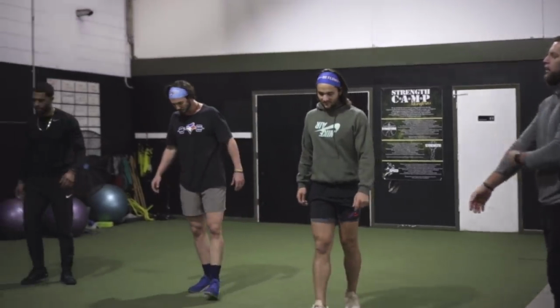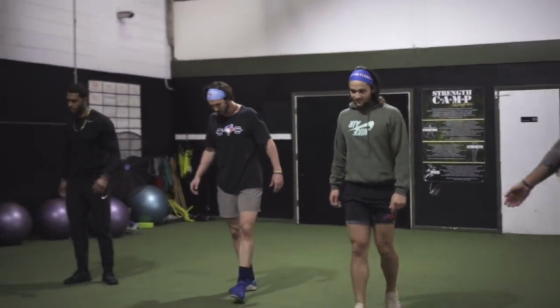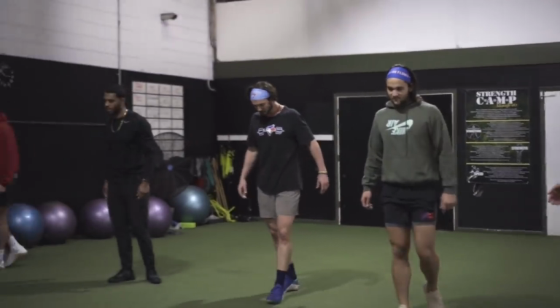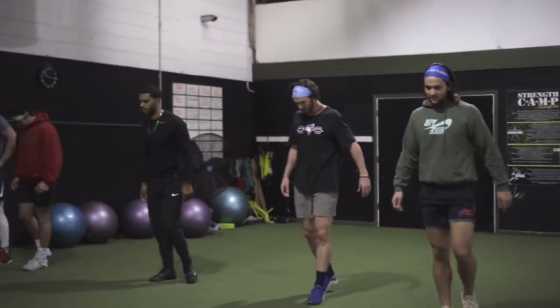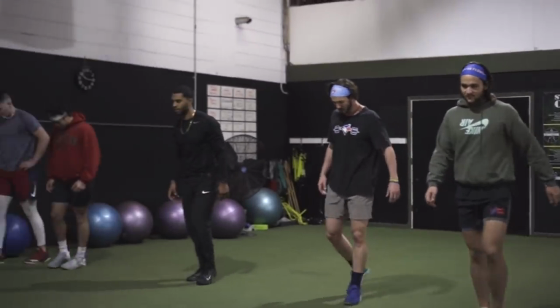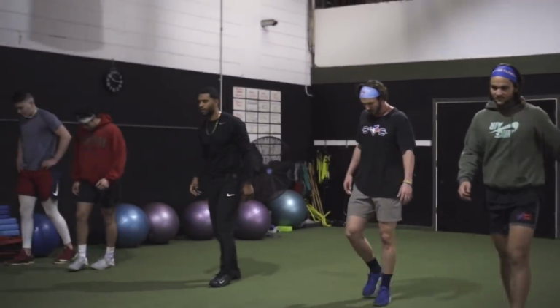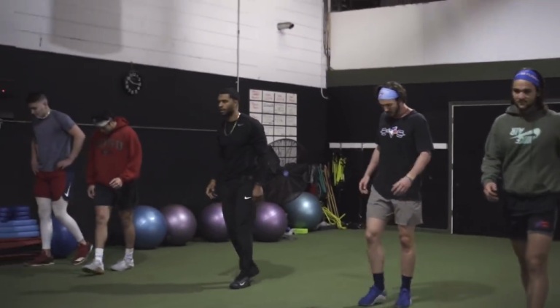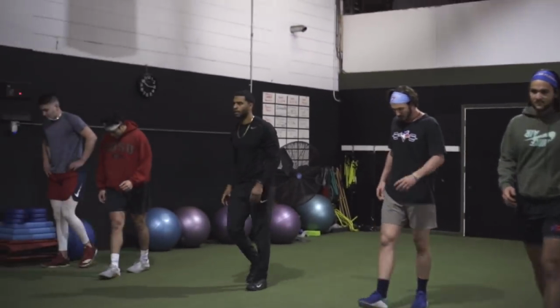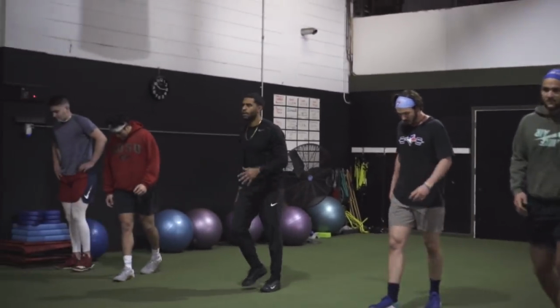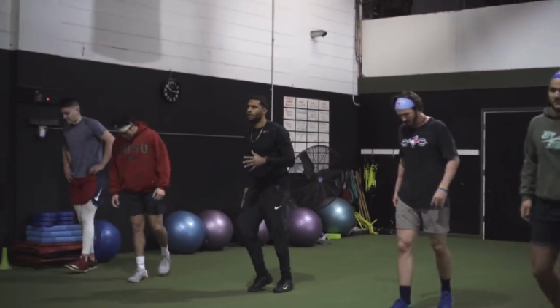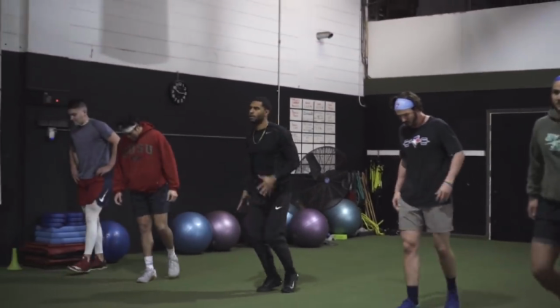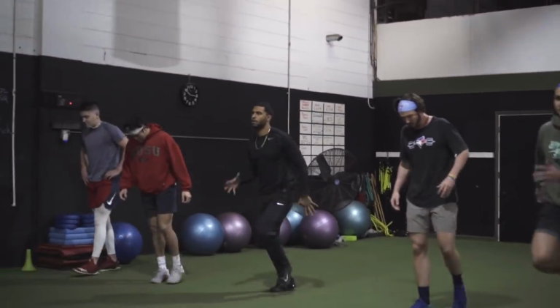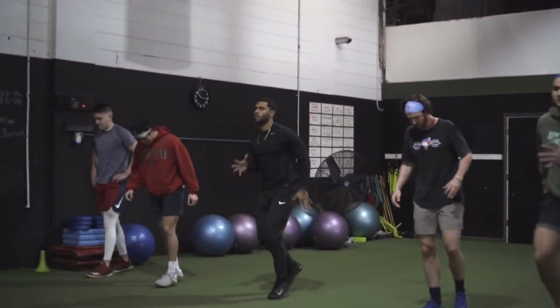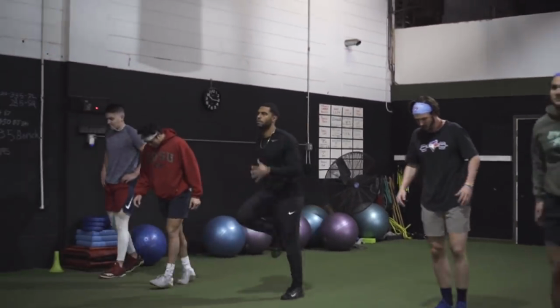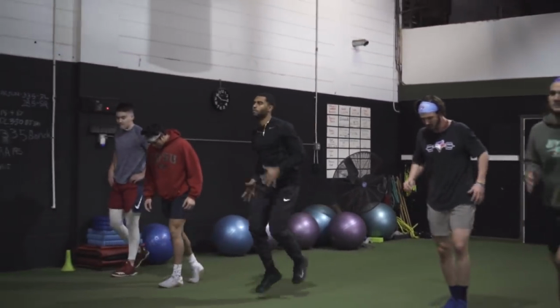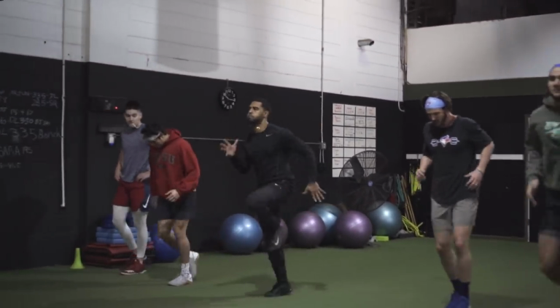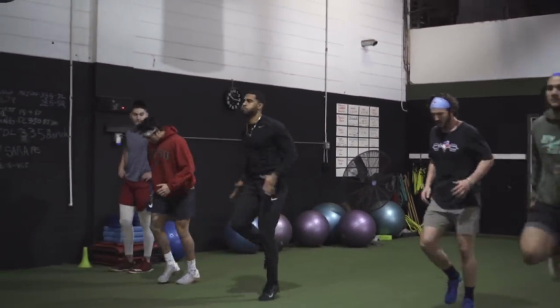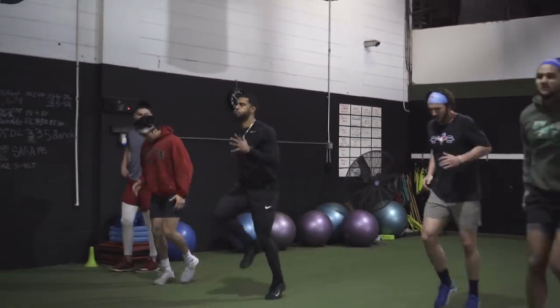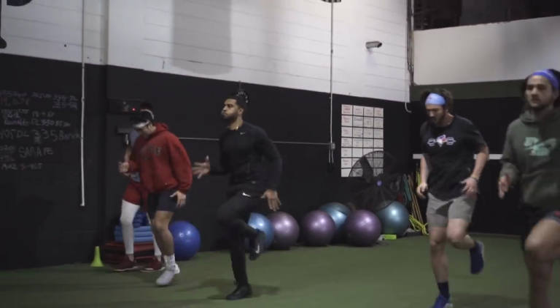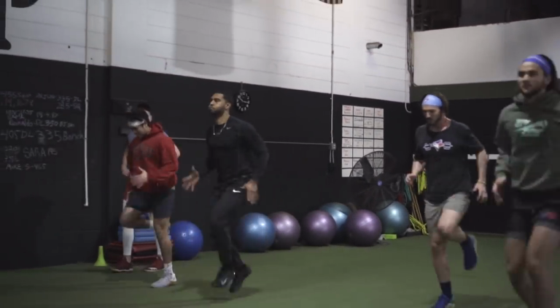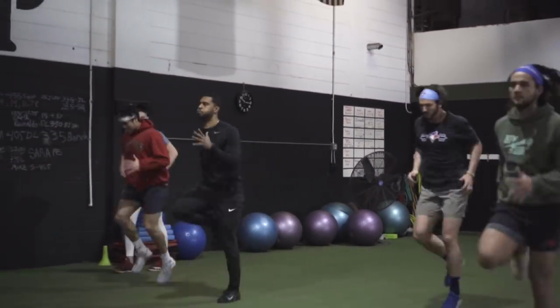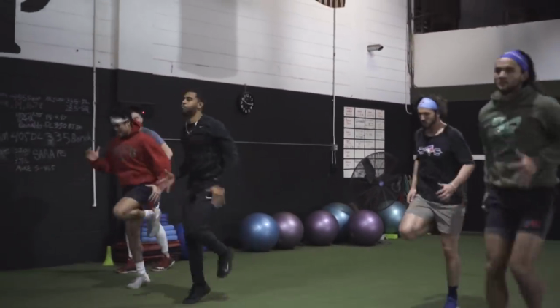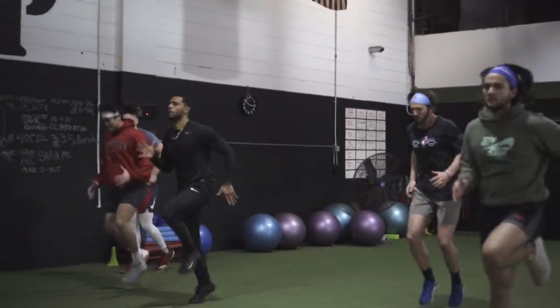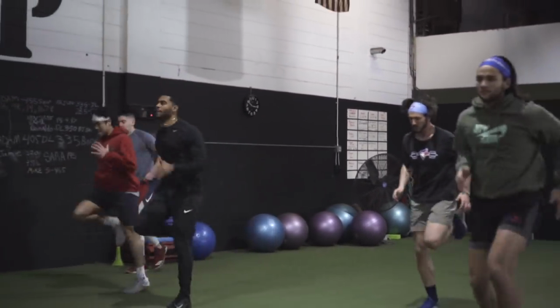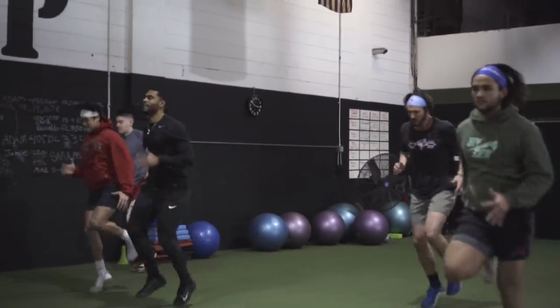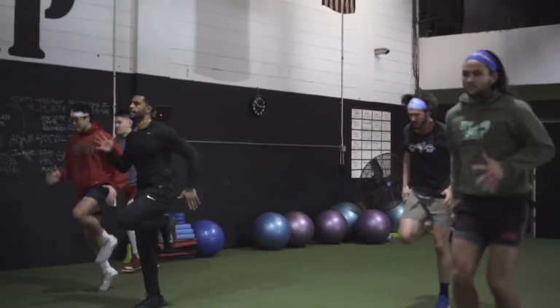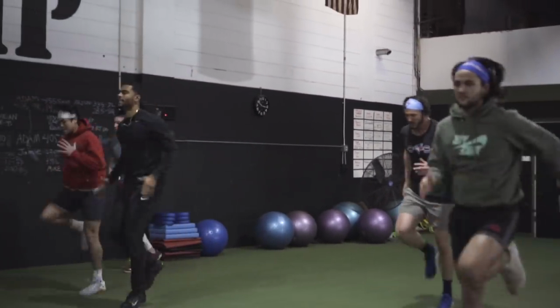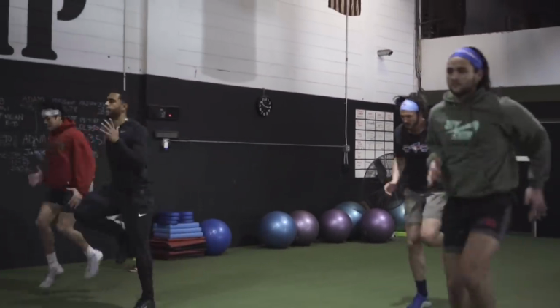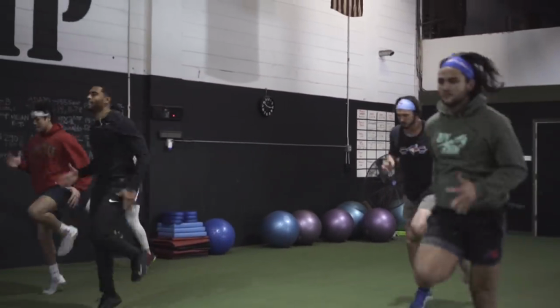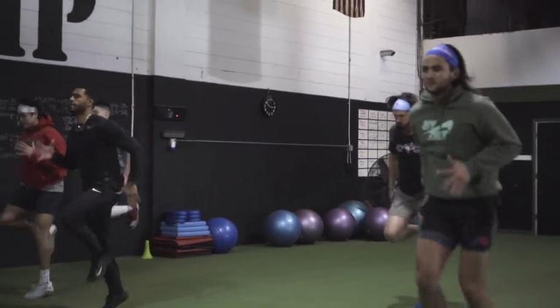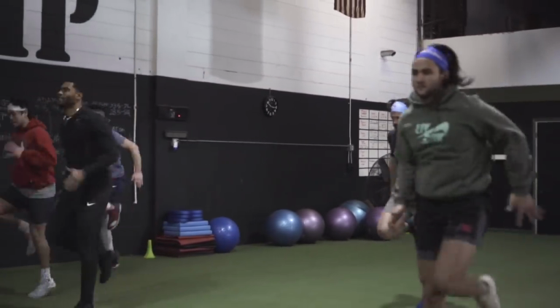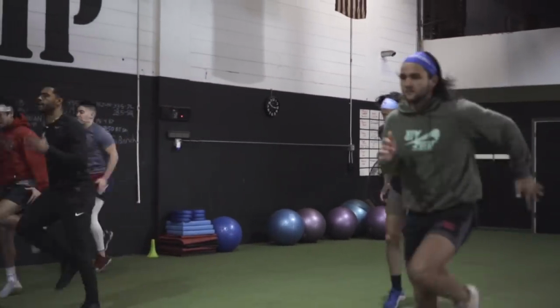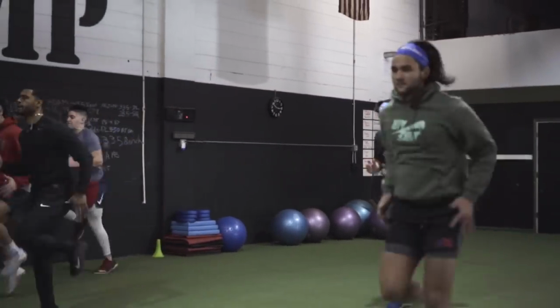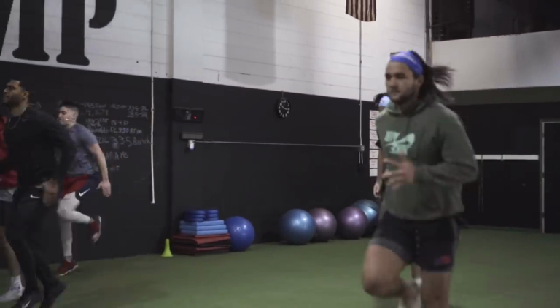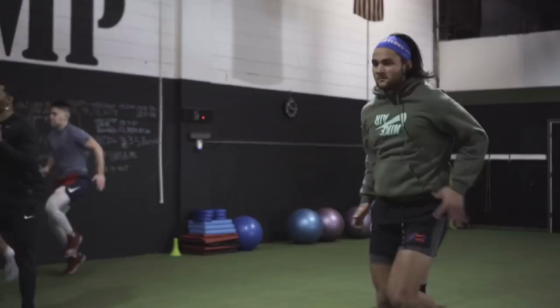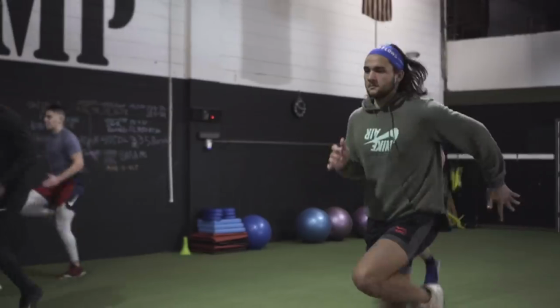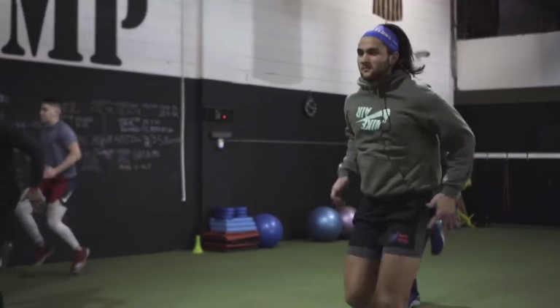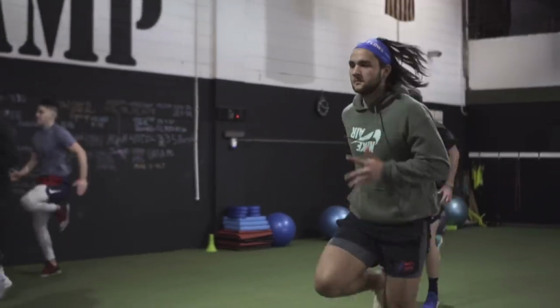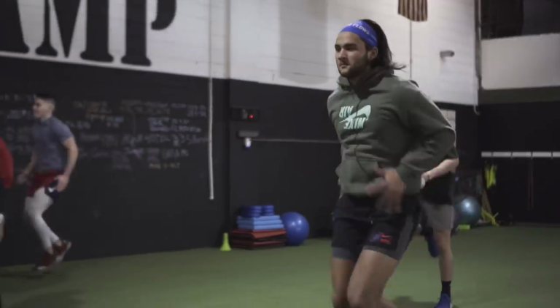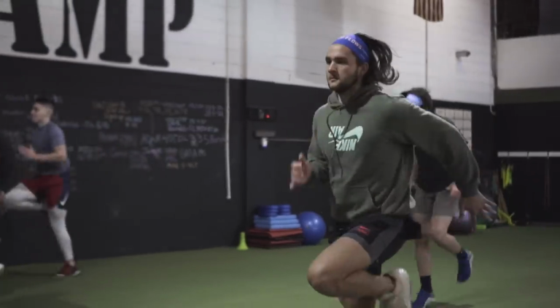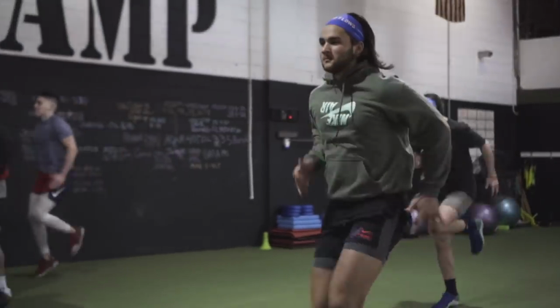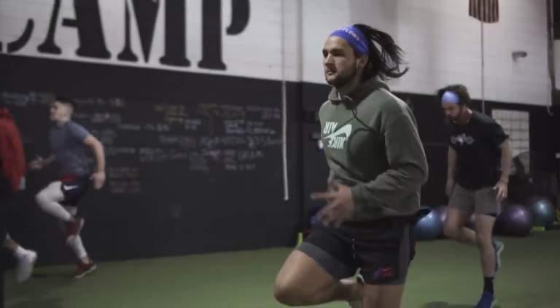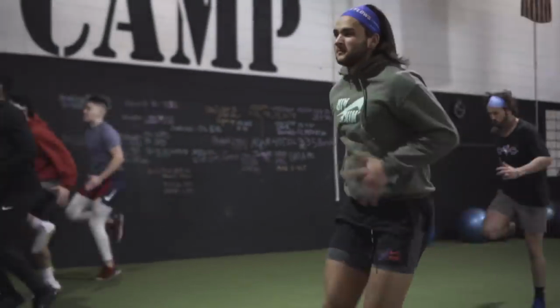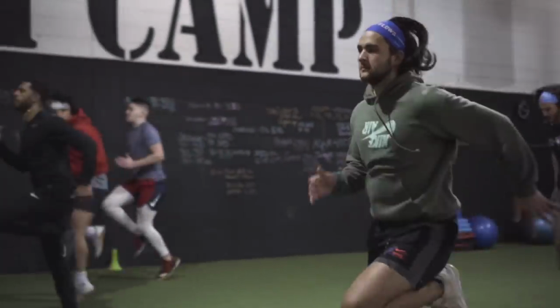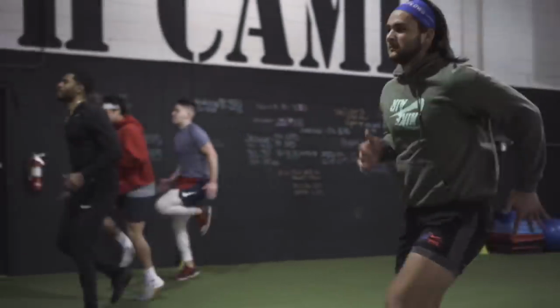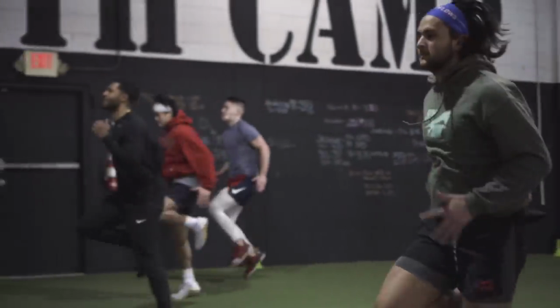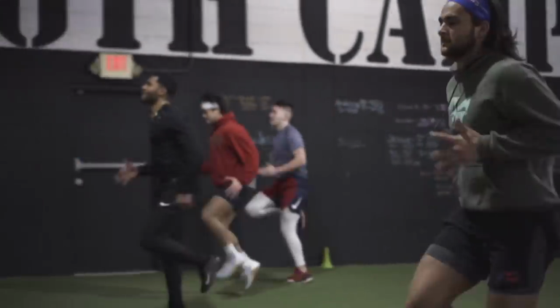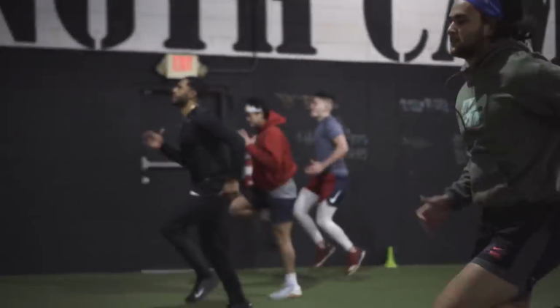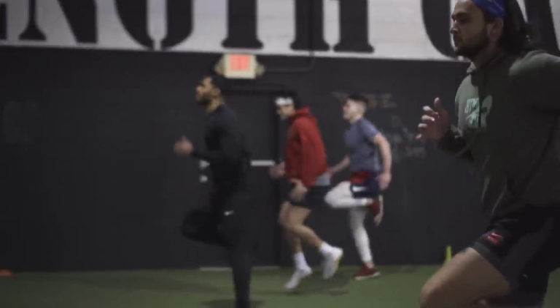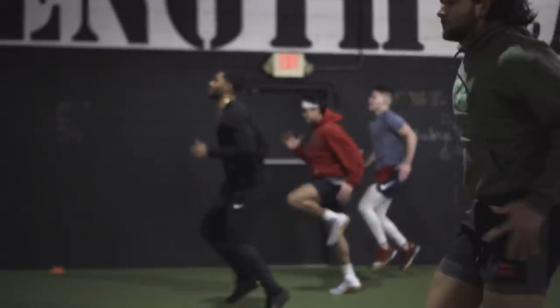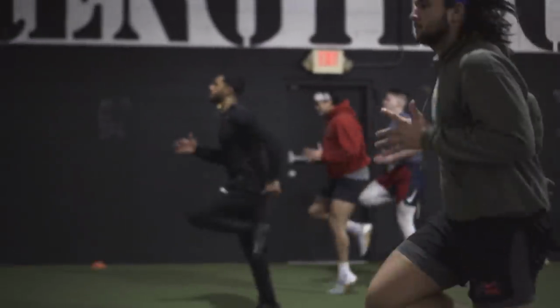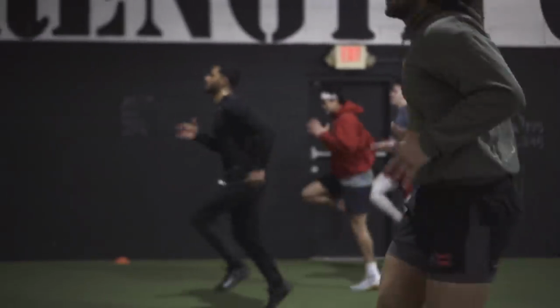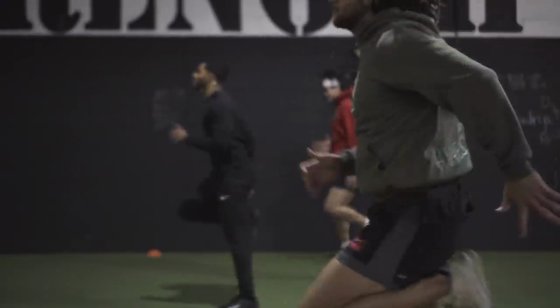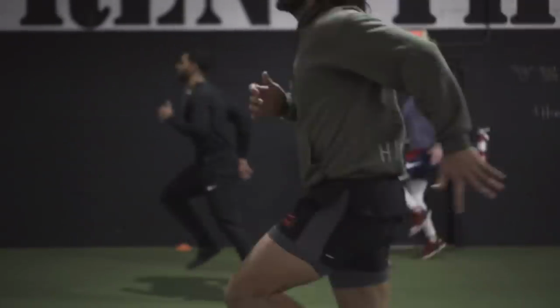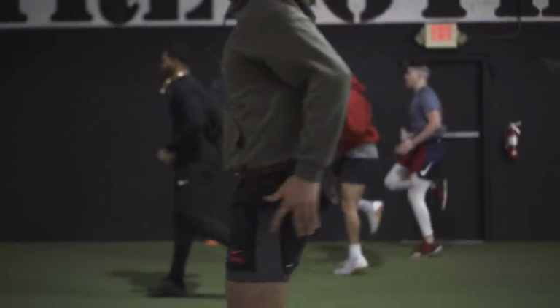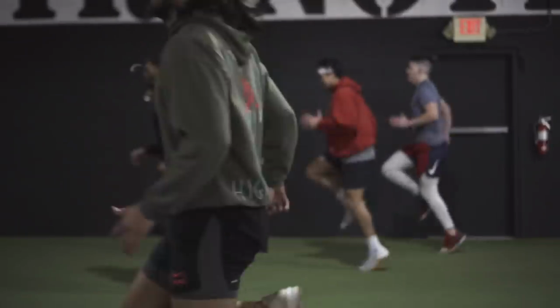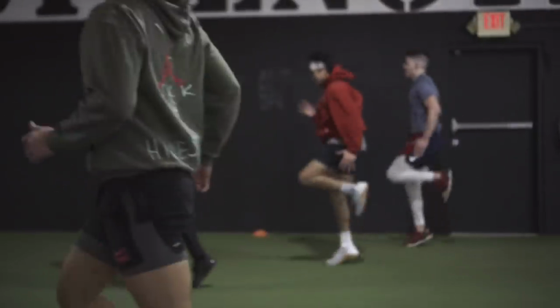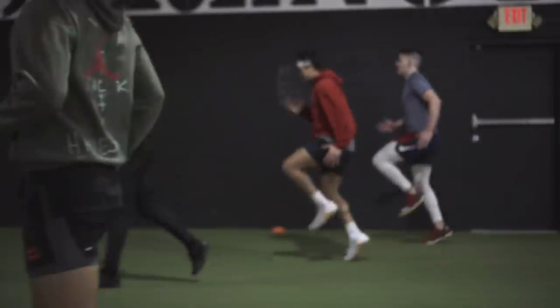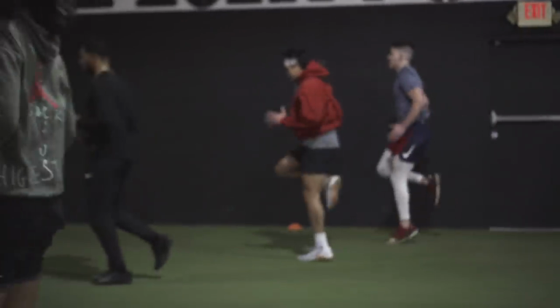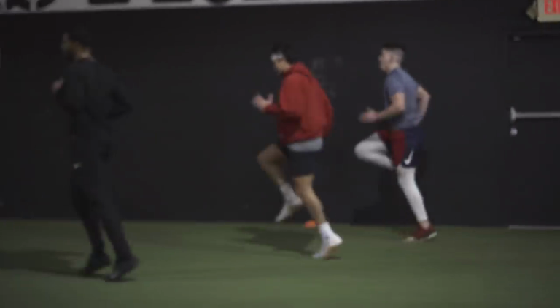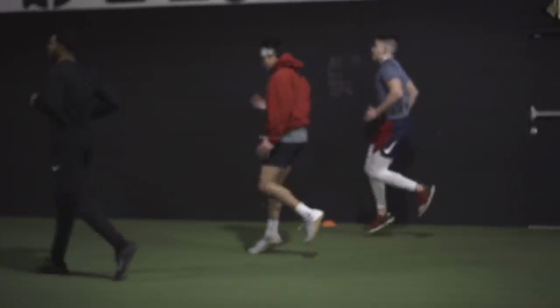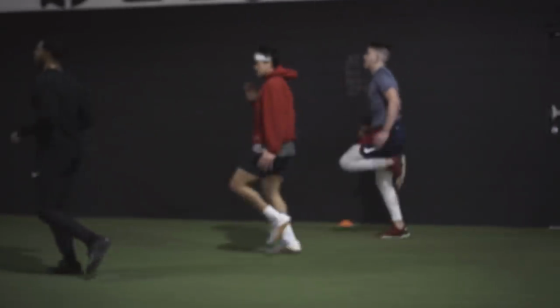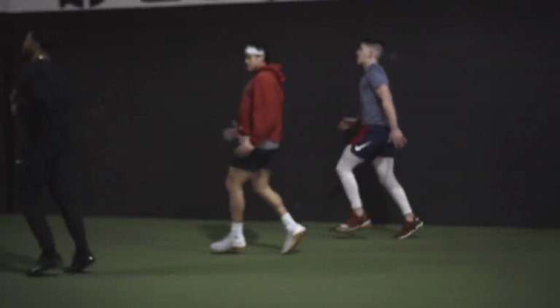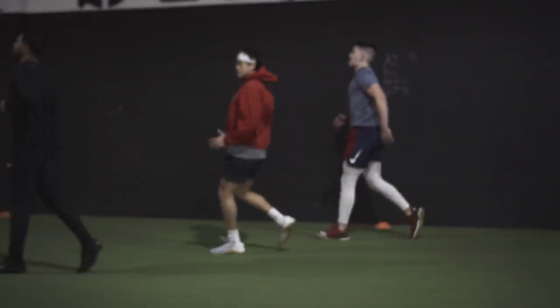Butt kick run. Let's go — fast, a lot of reps. Get the knee up.